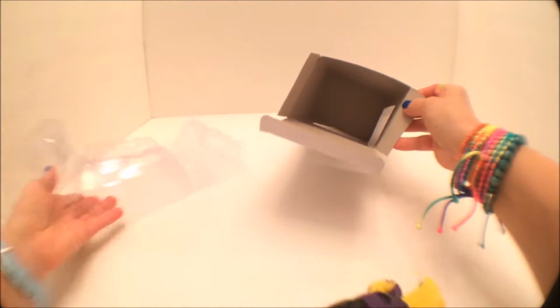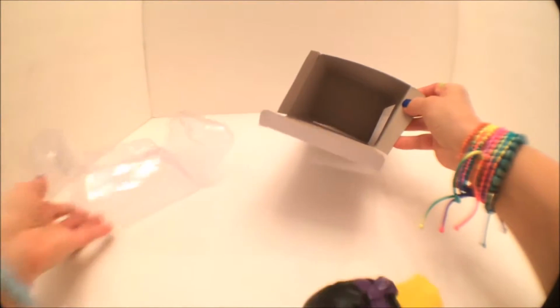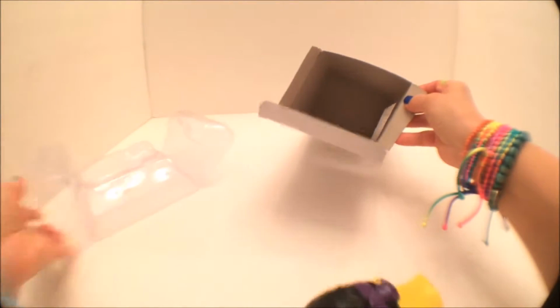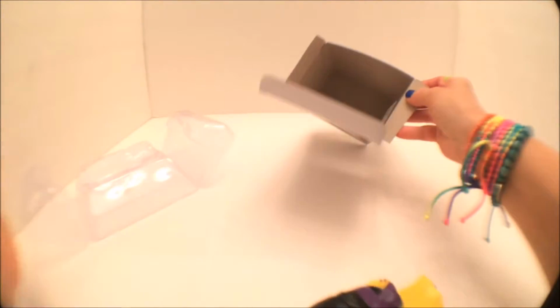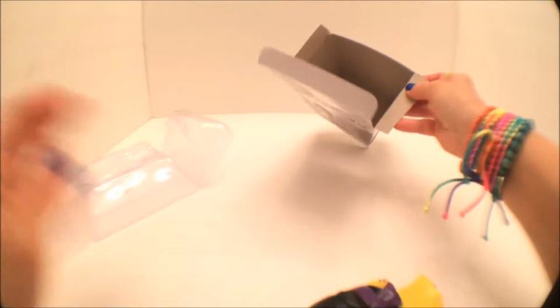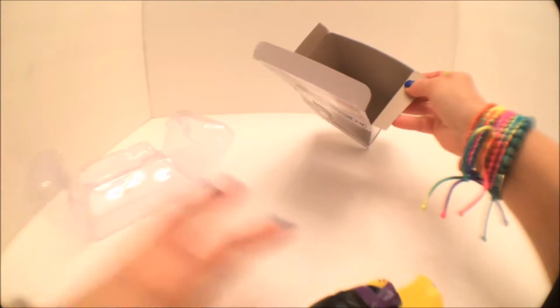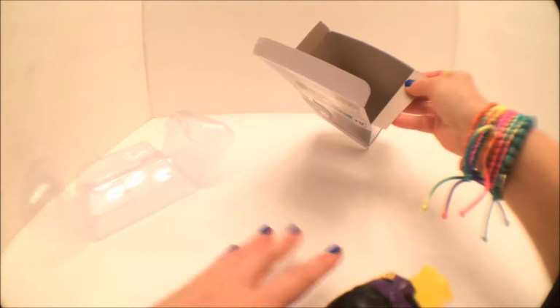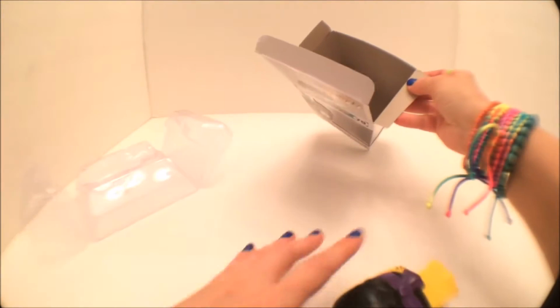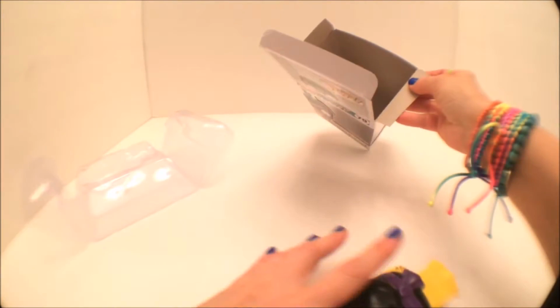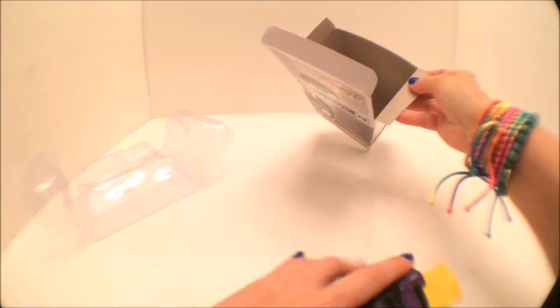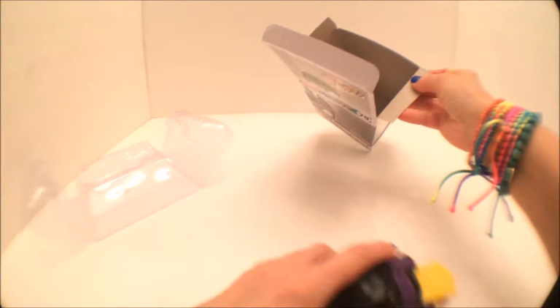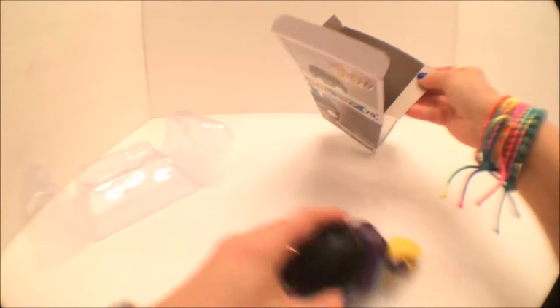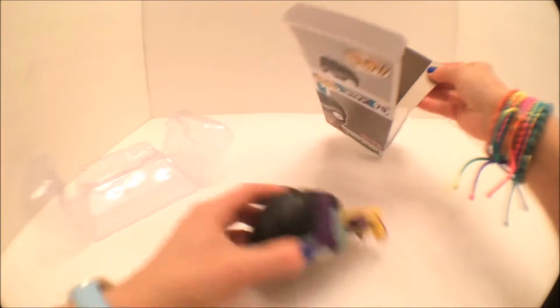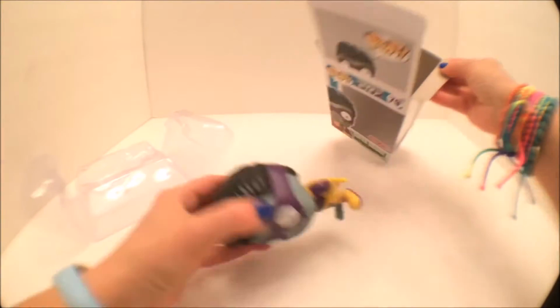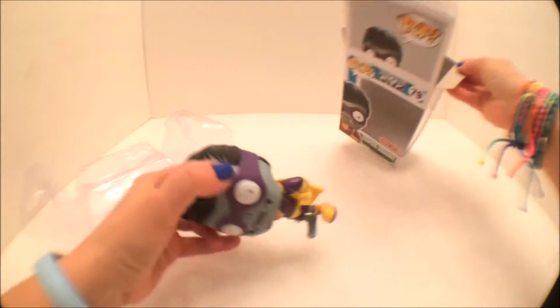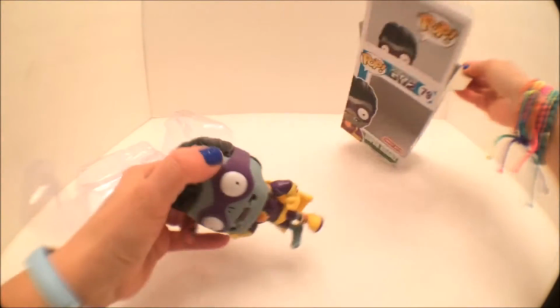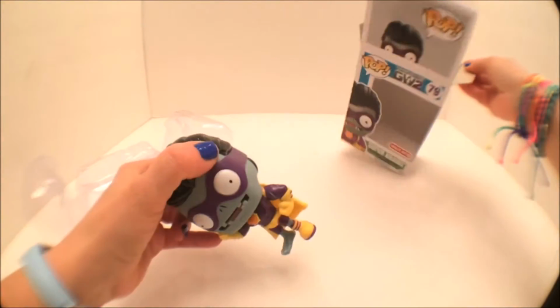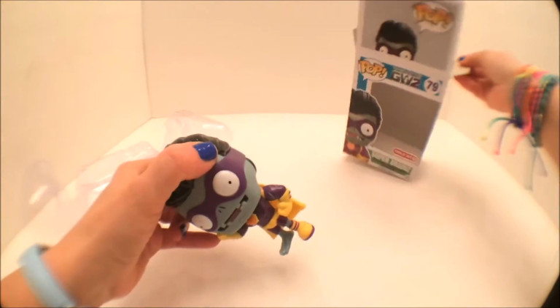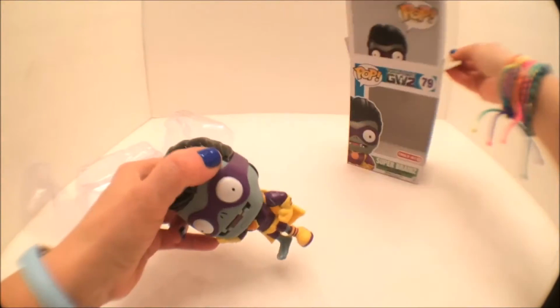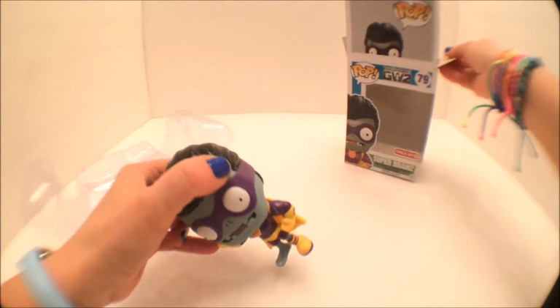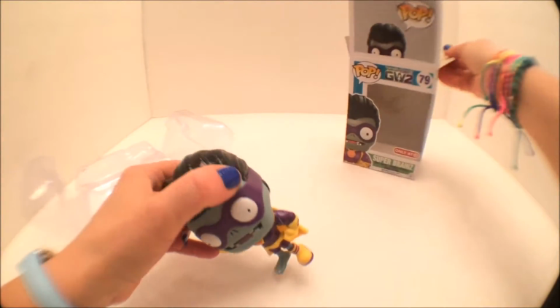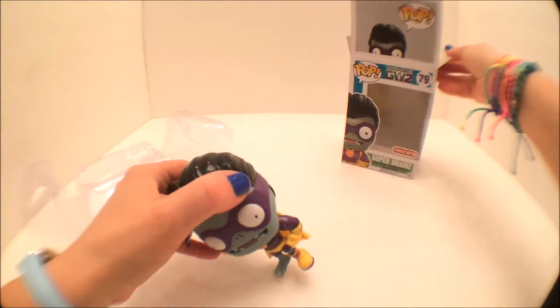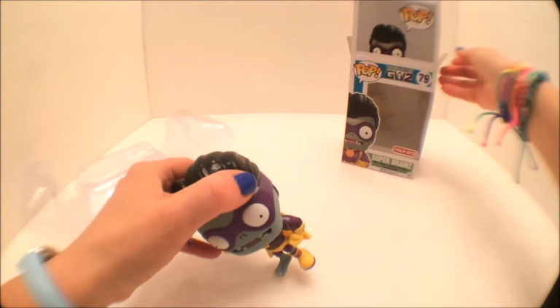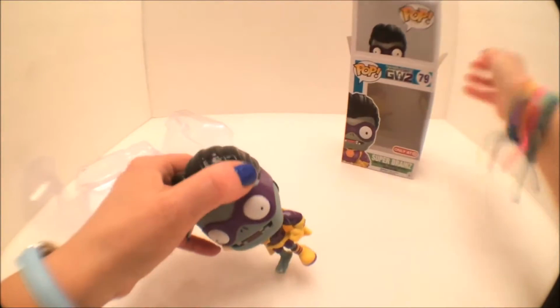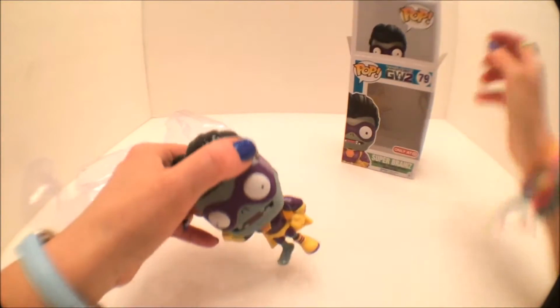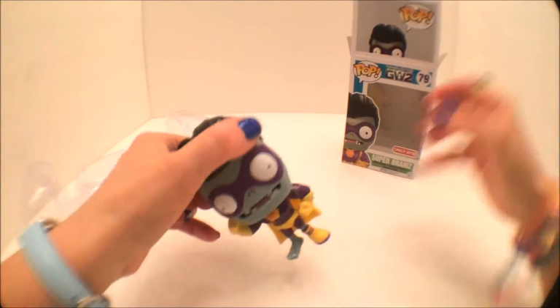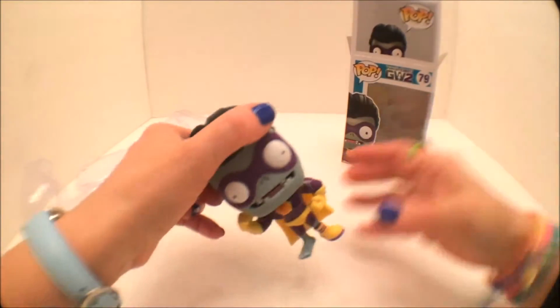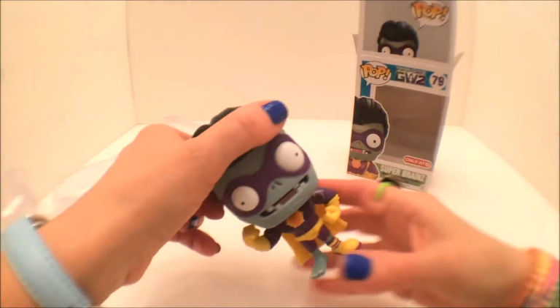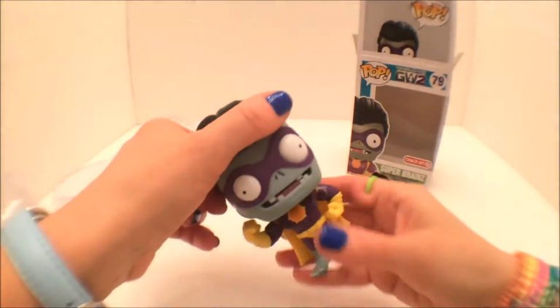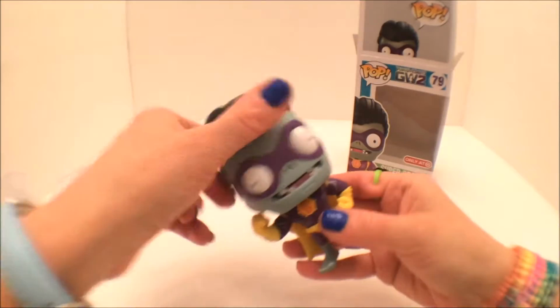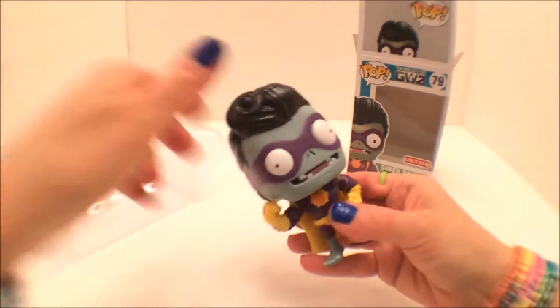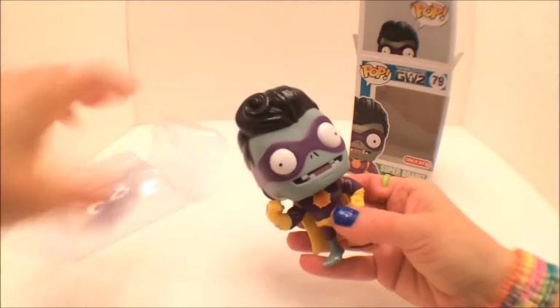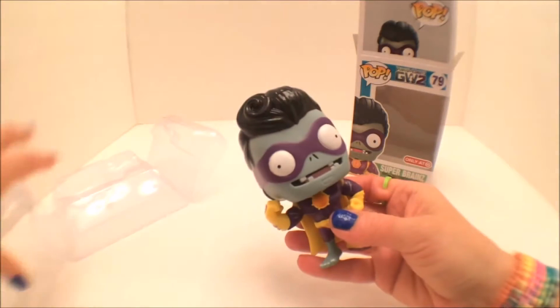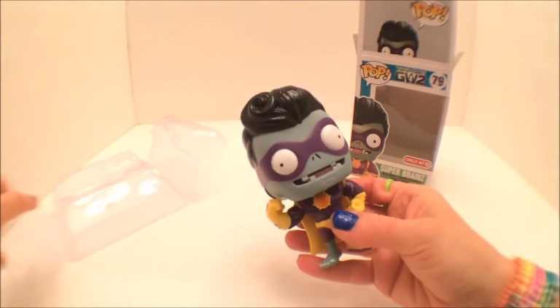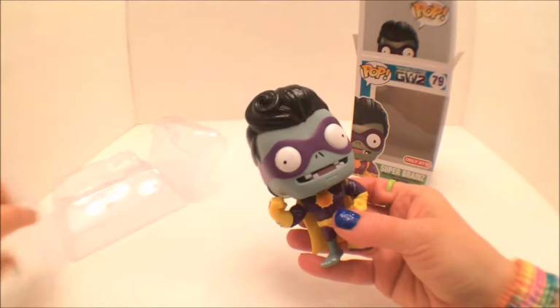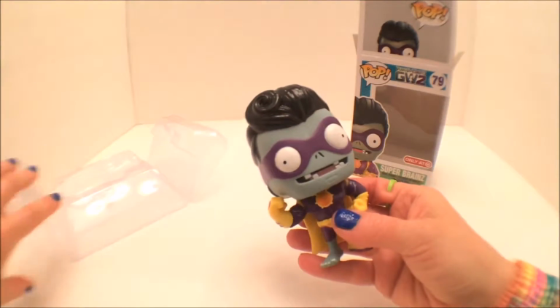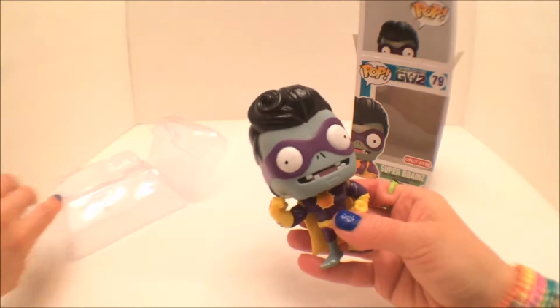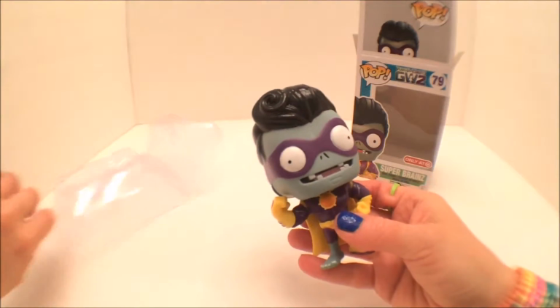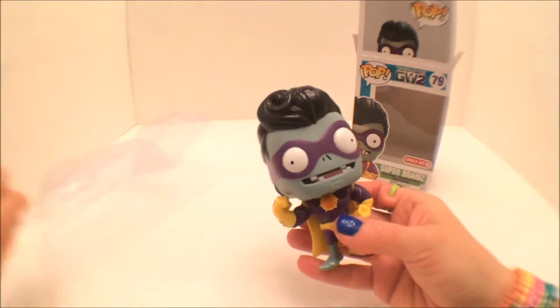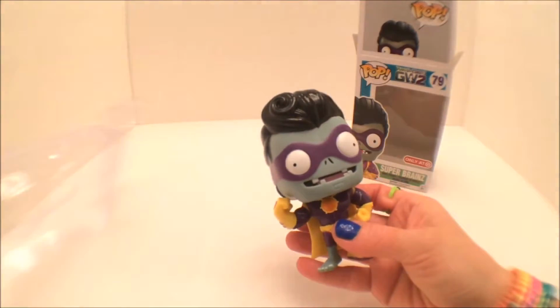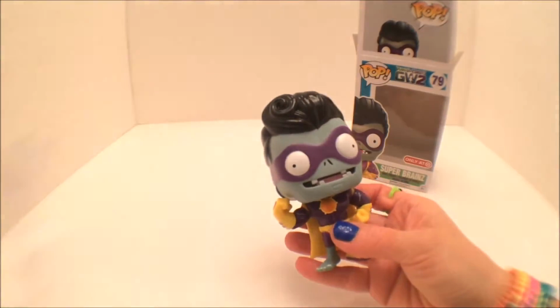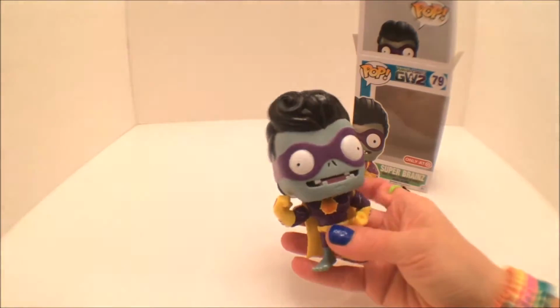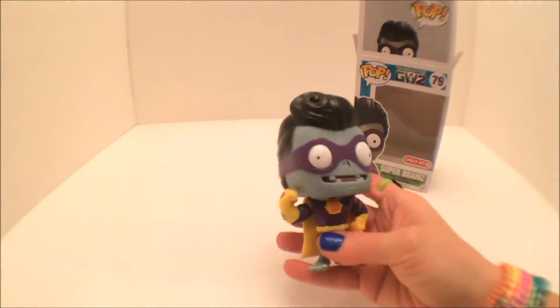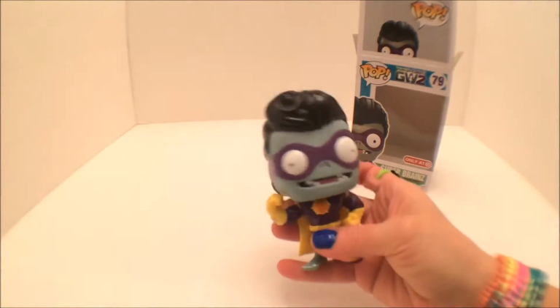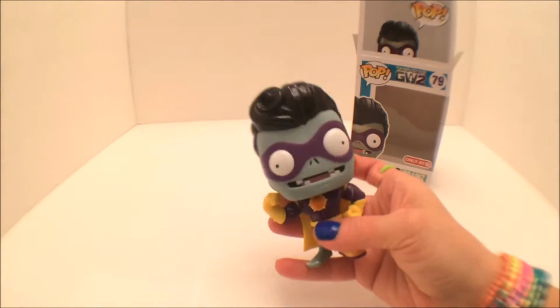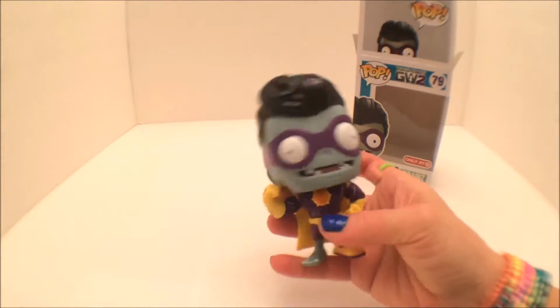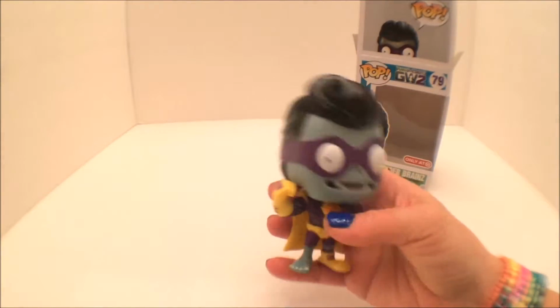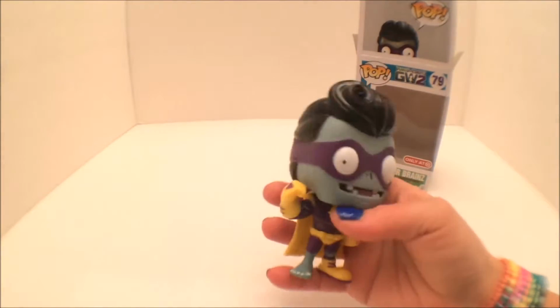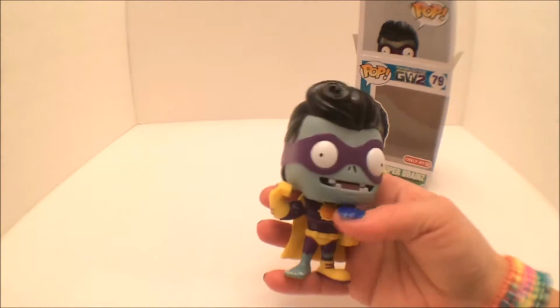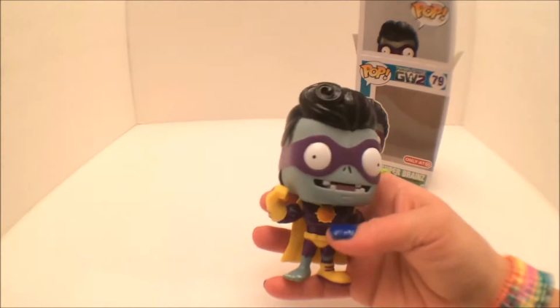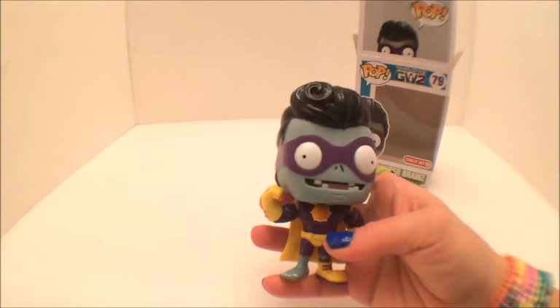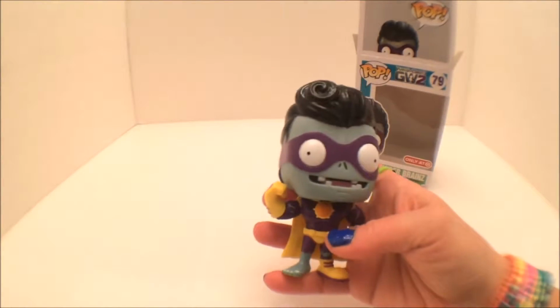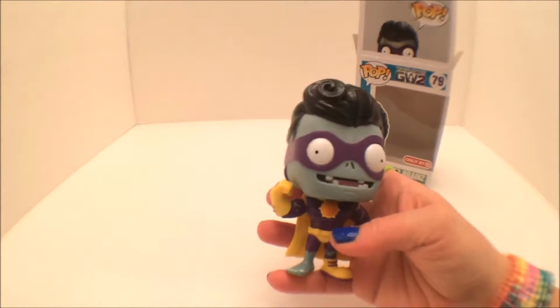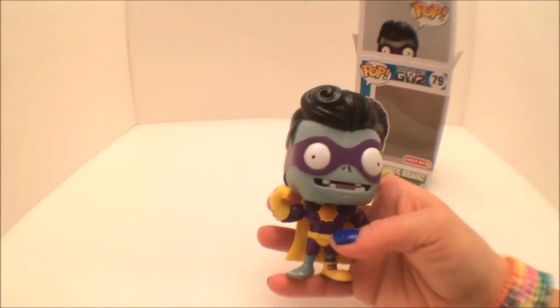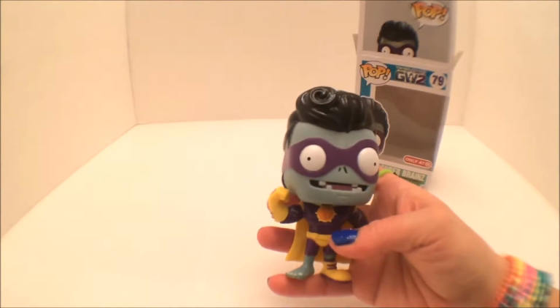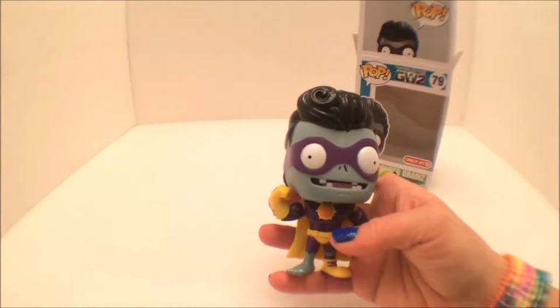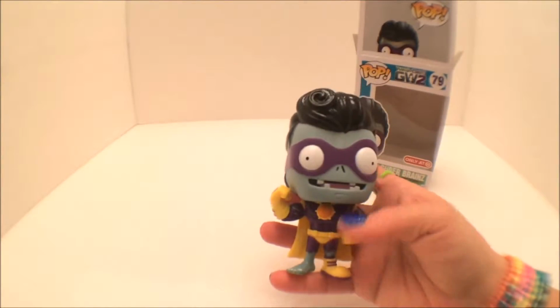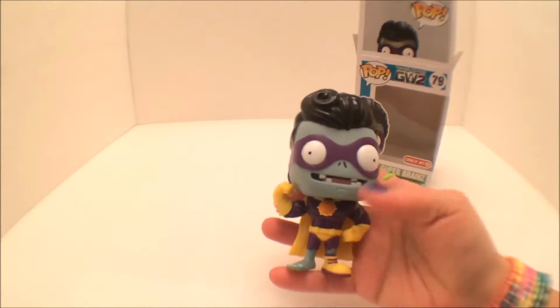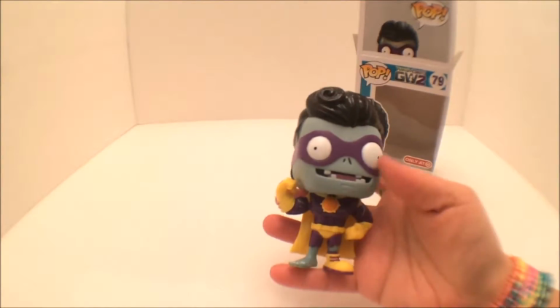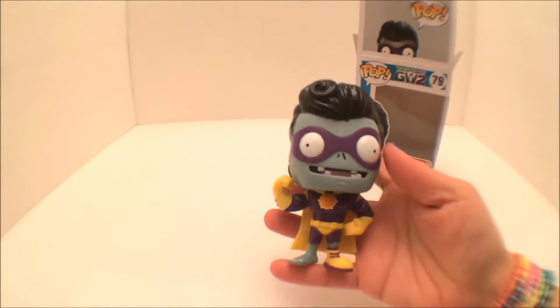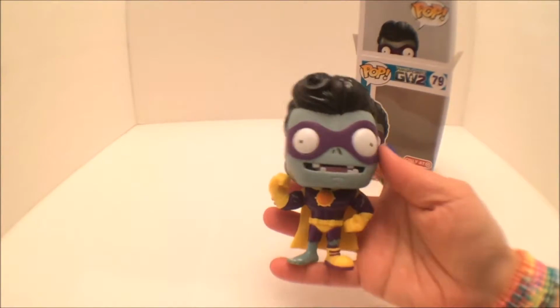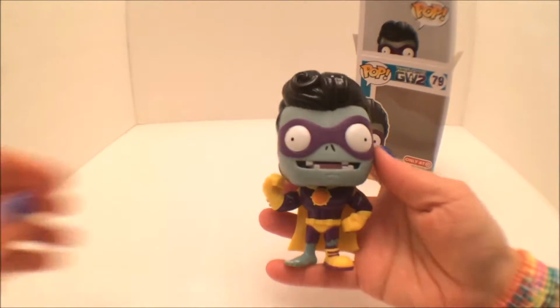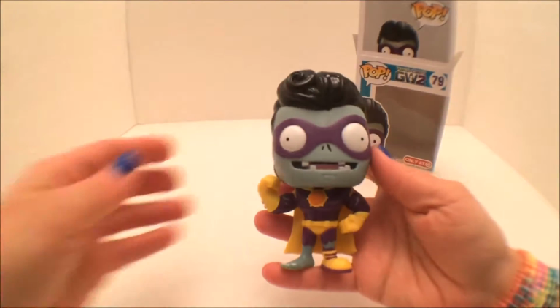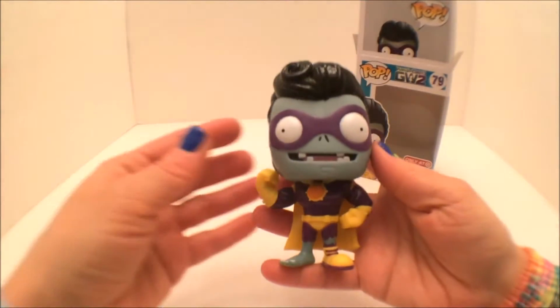He's rolling away. Here we got him, and we're looking at Super Brains. Awesome!